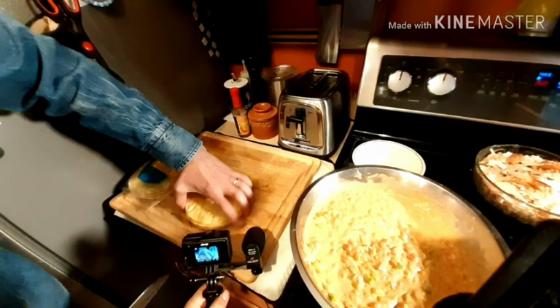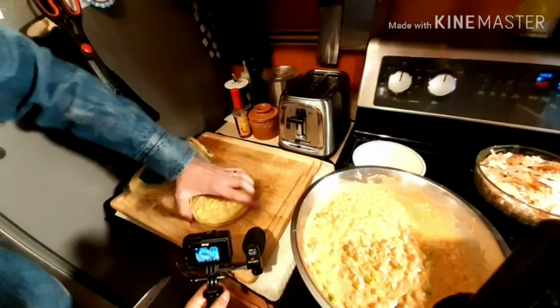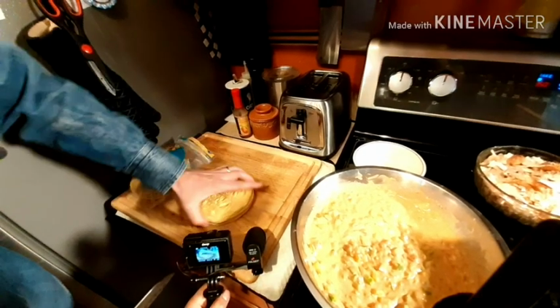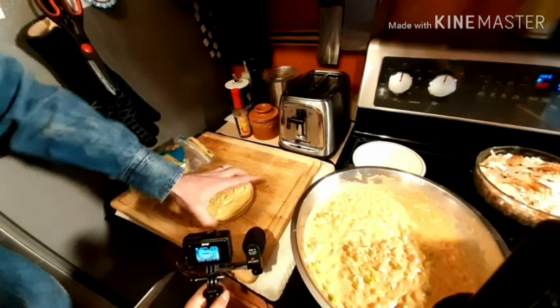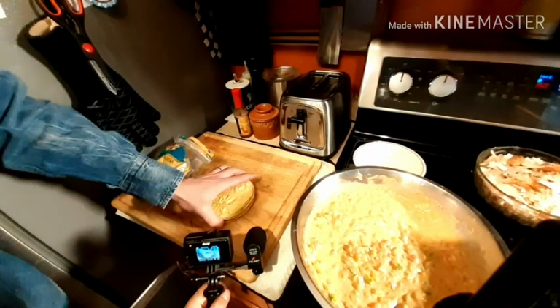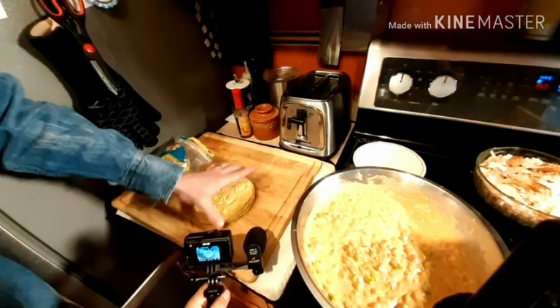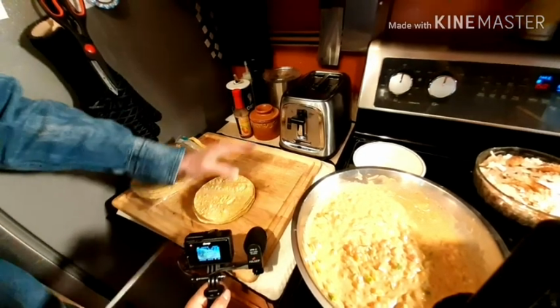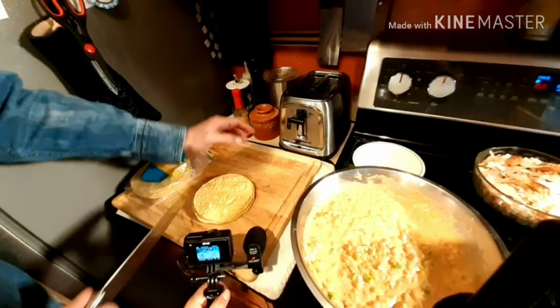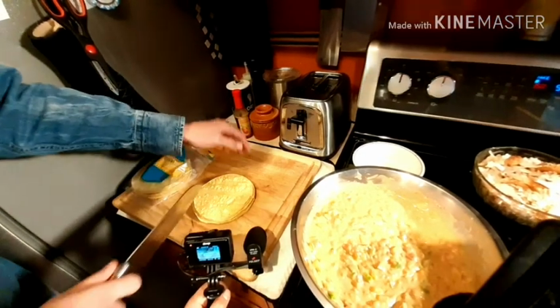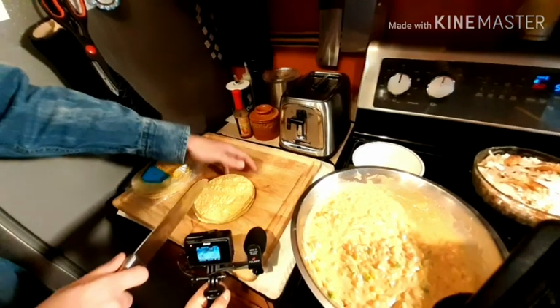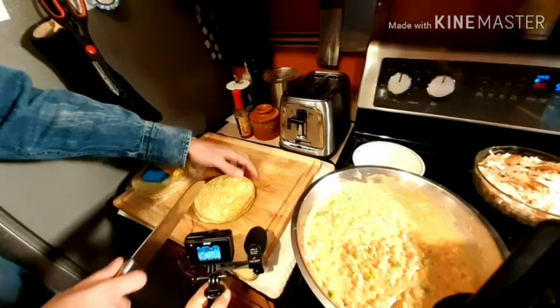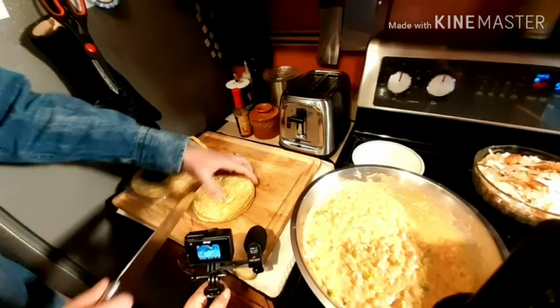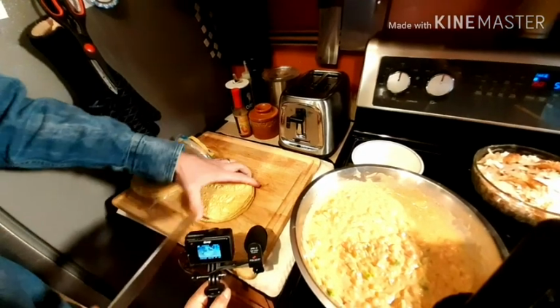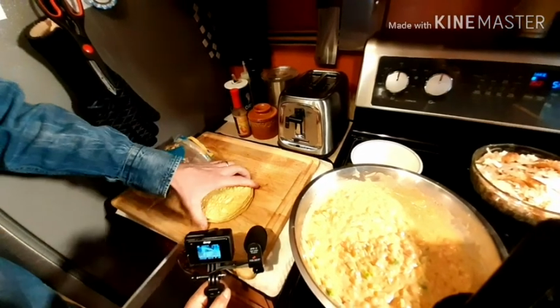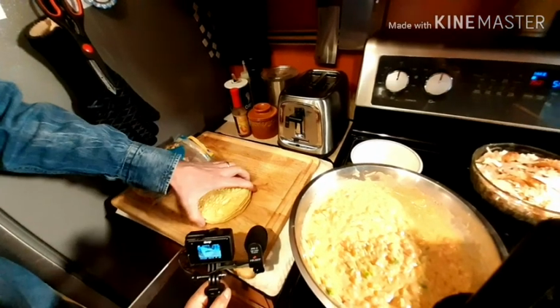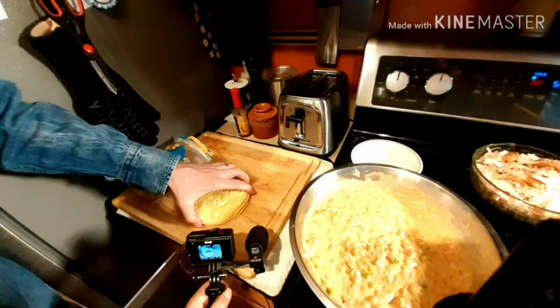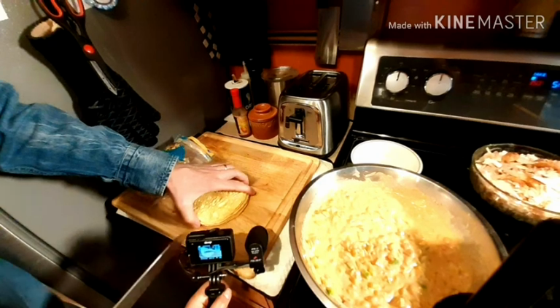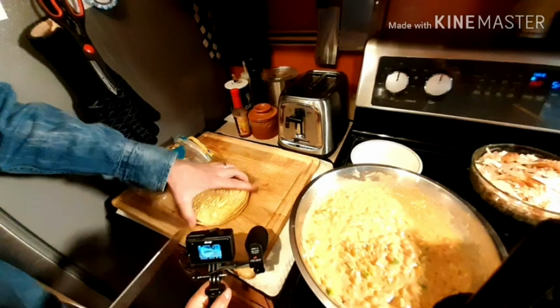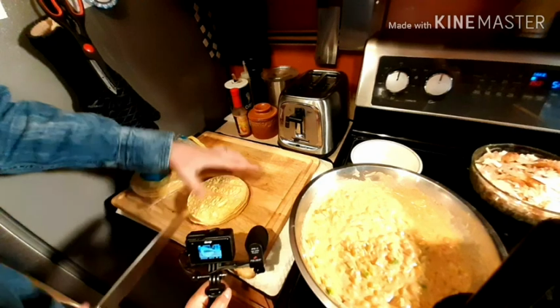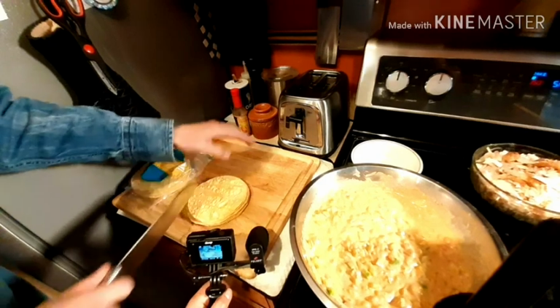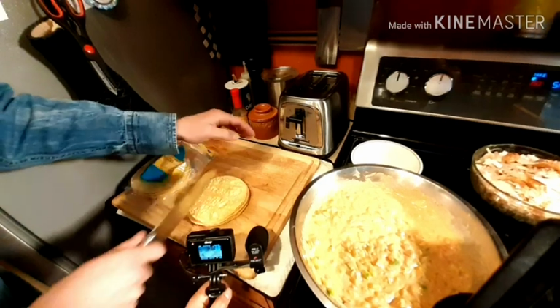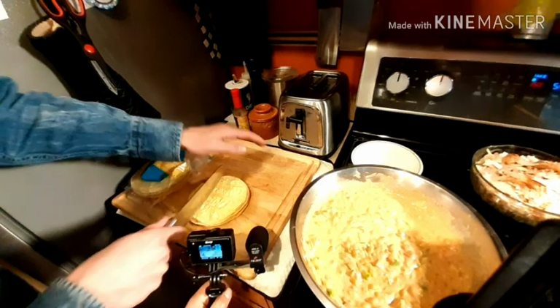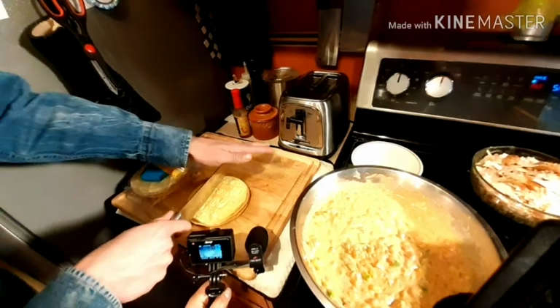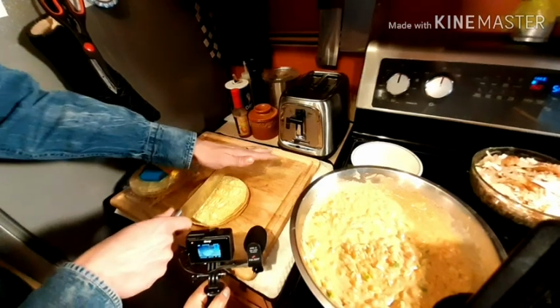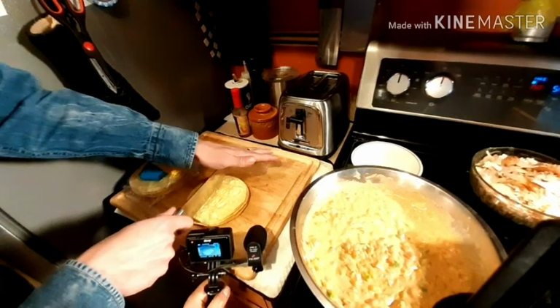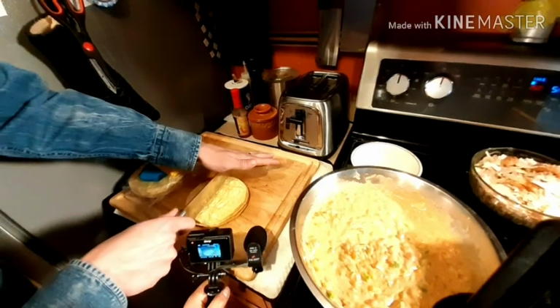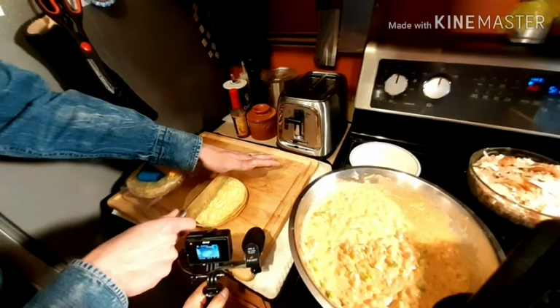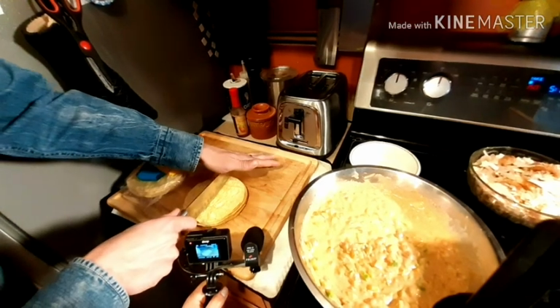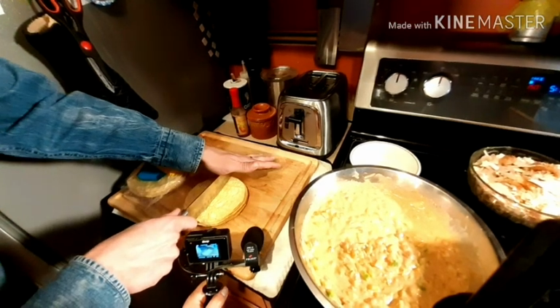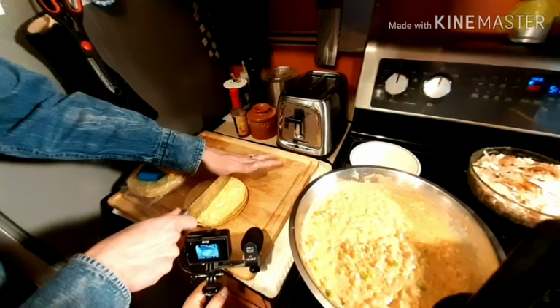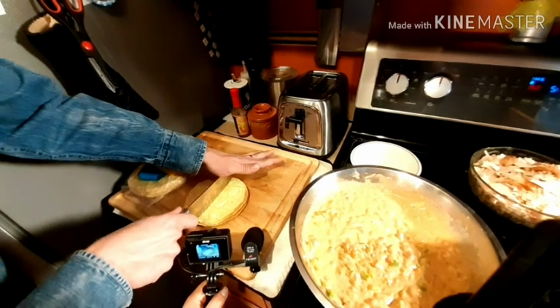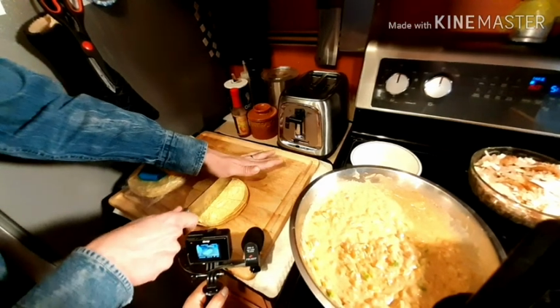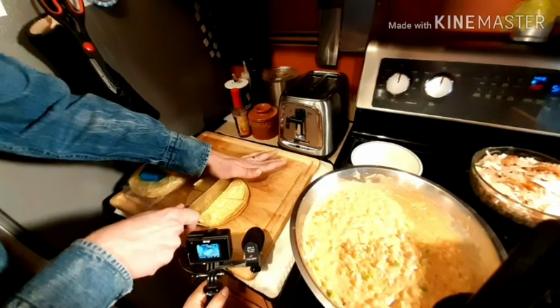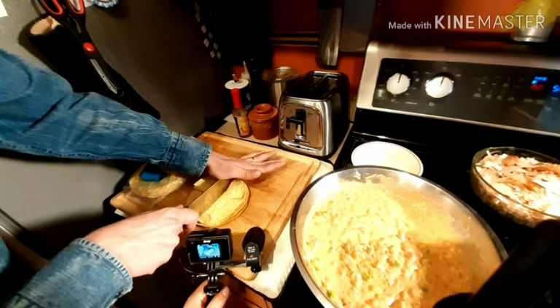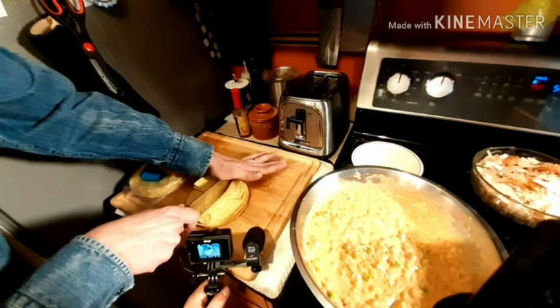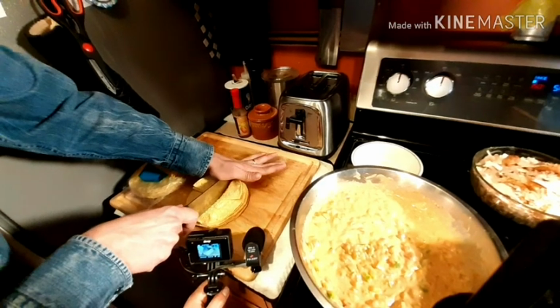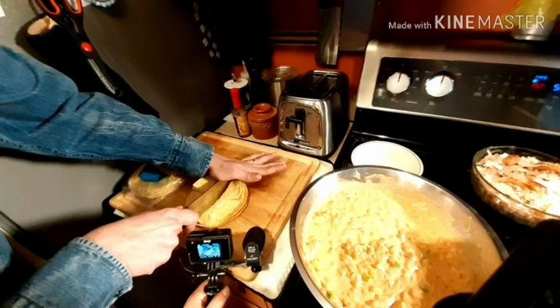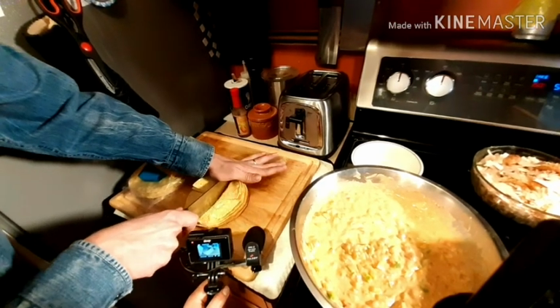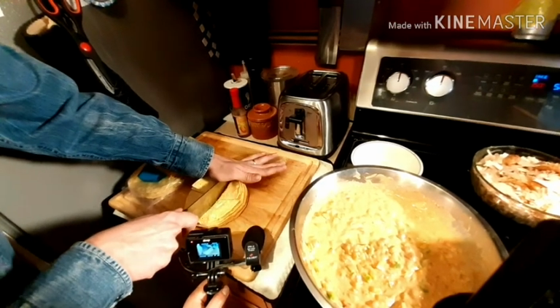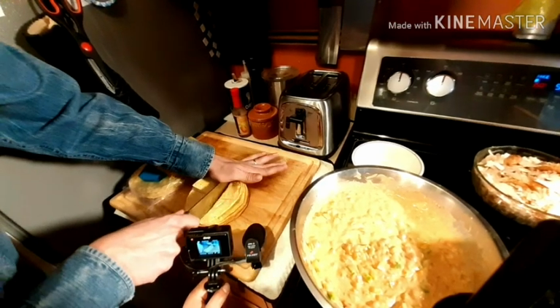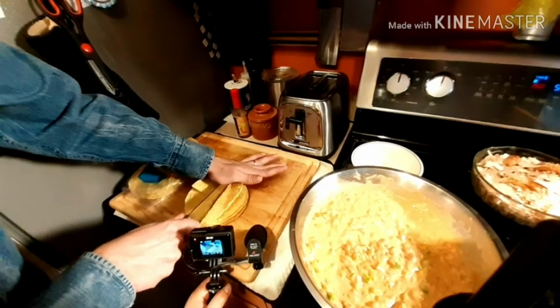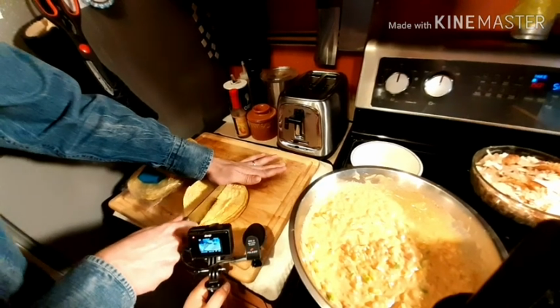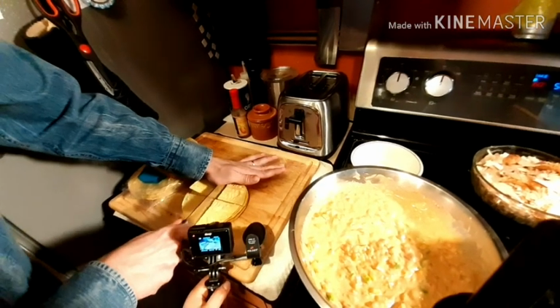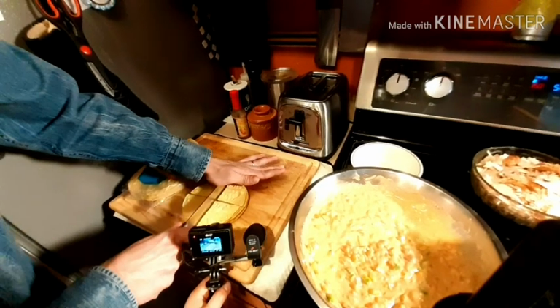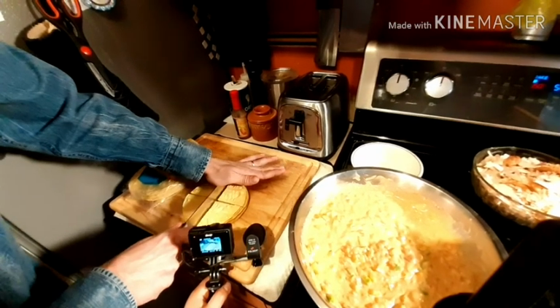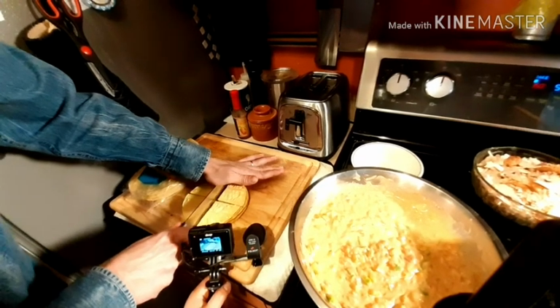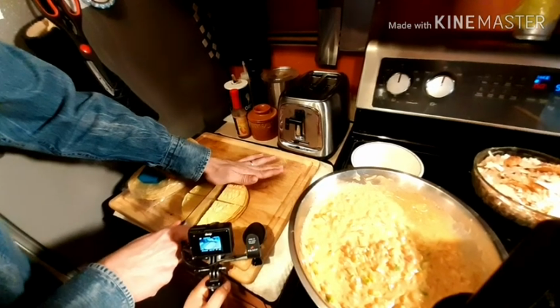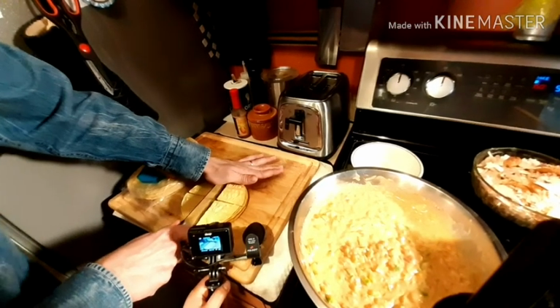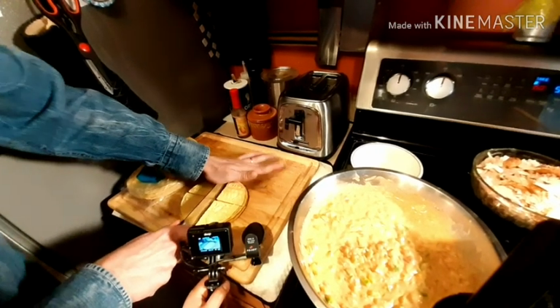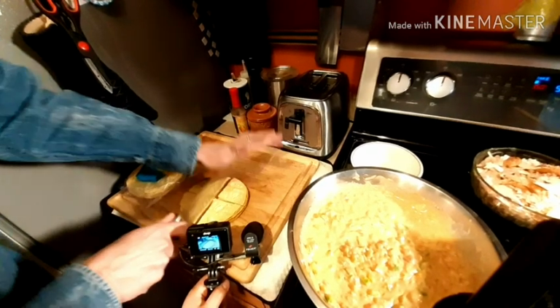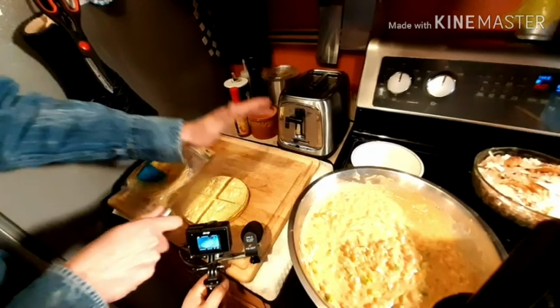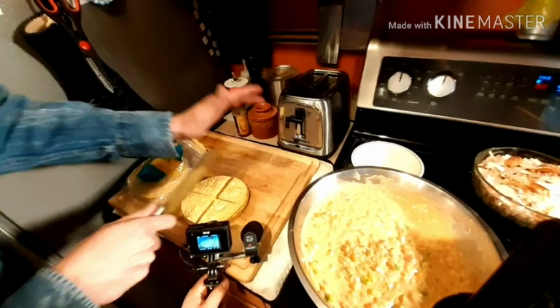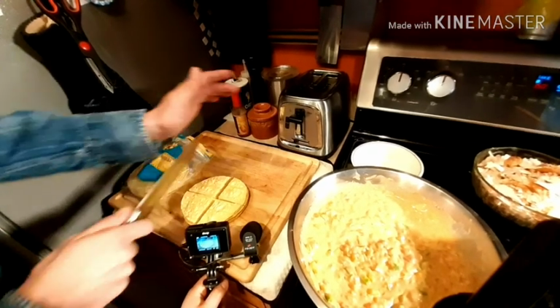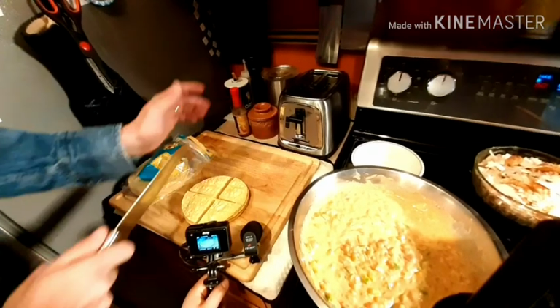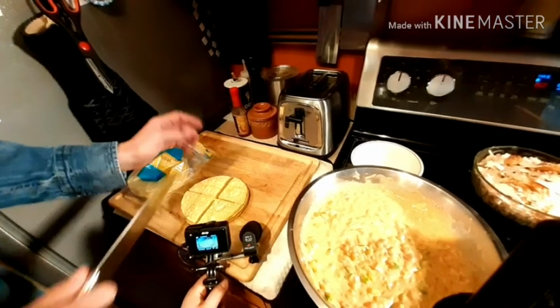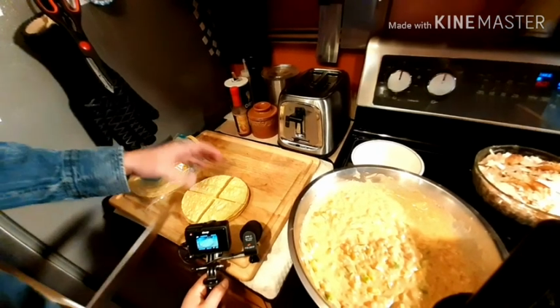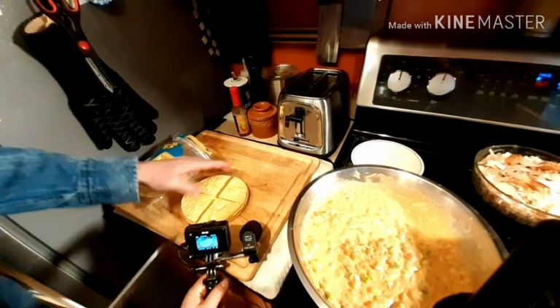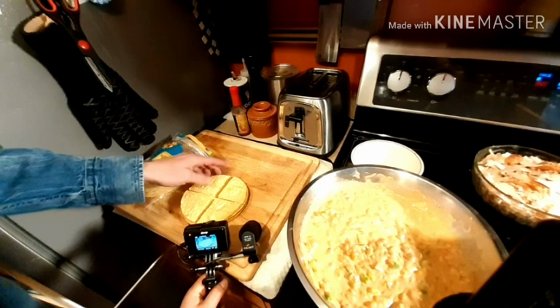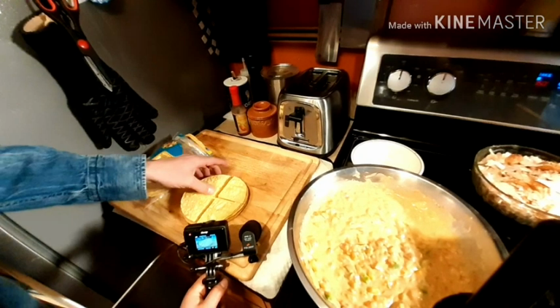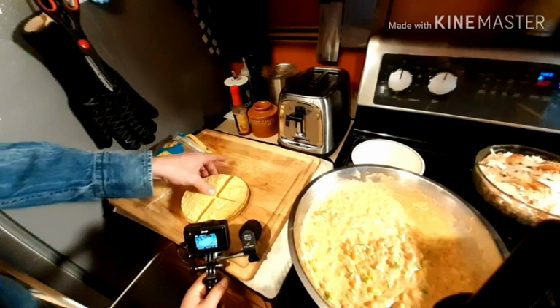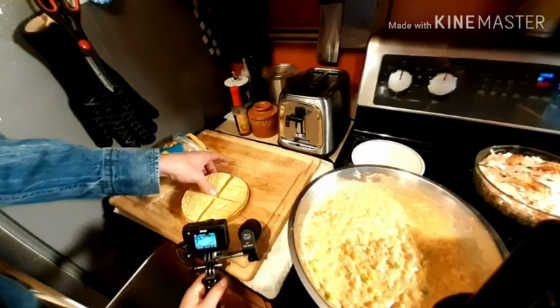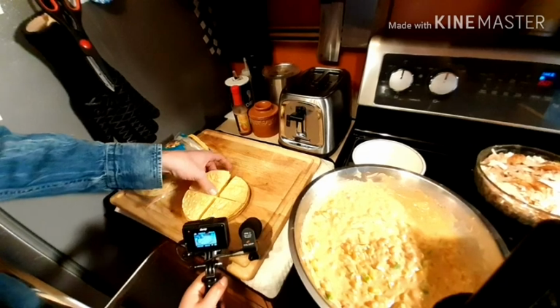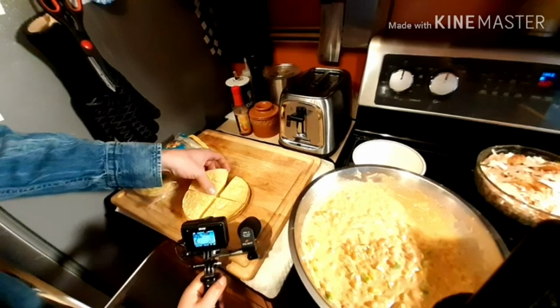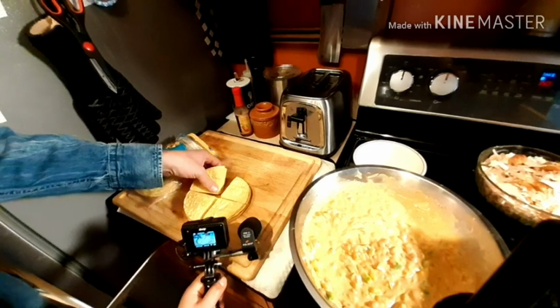Okay, we're going to cut these corn tortillas into quarters — half one way, half the other way — and we're going to make little triangles.